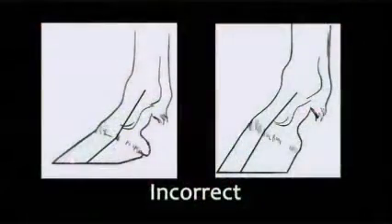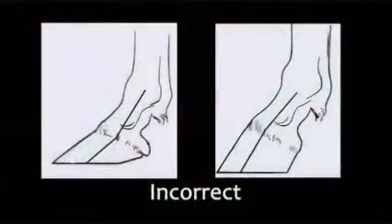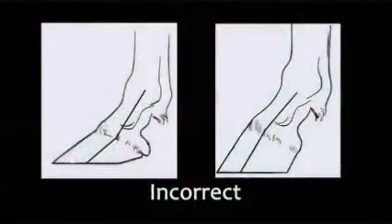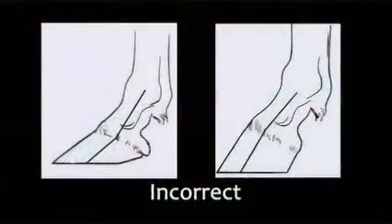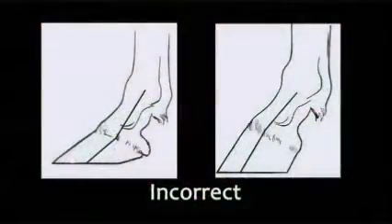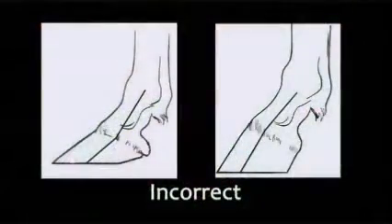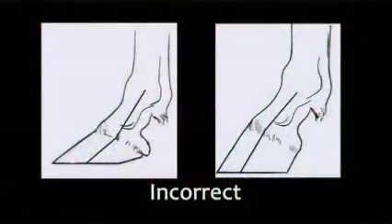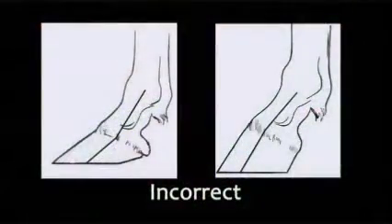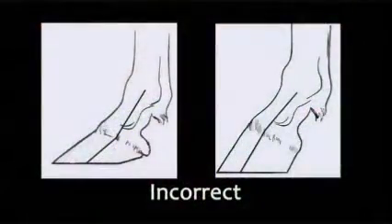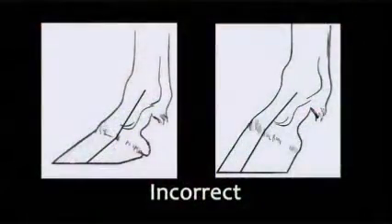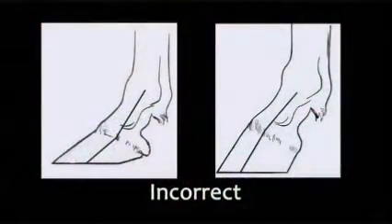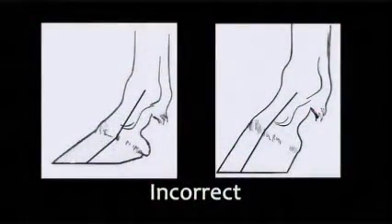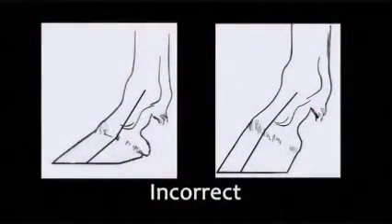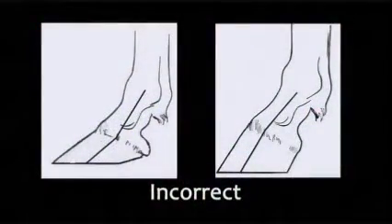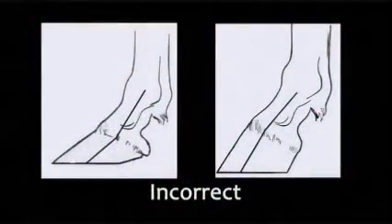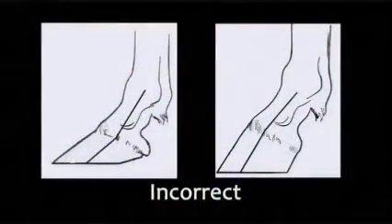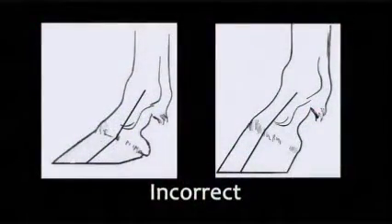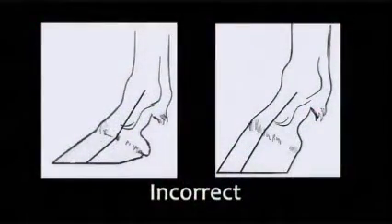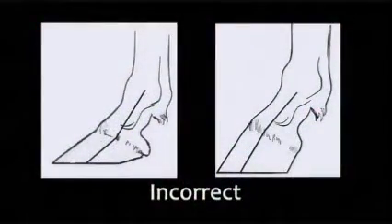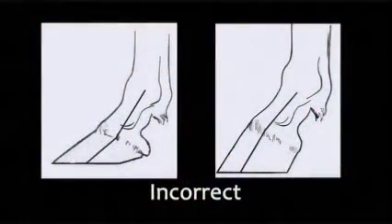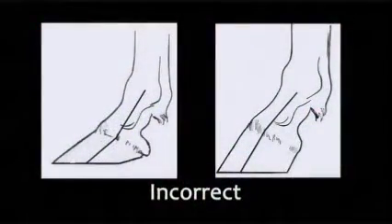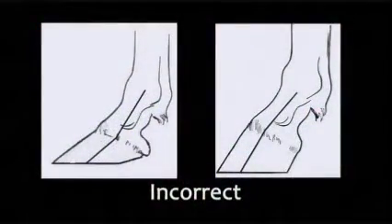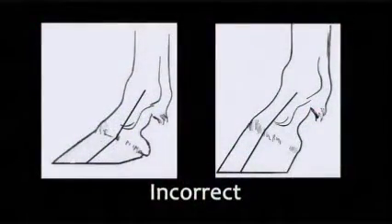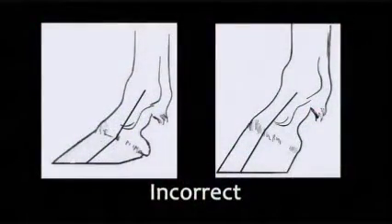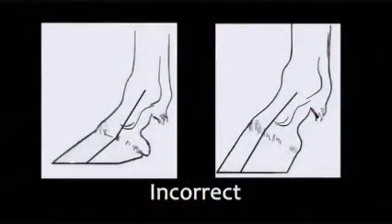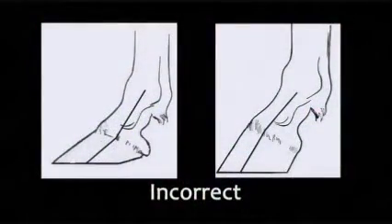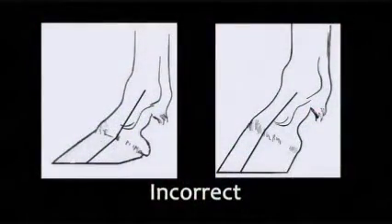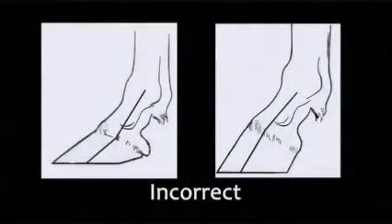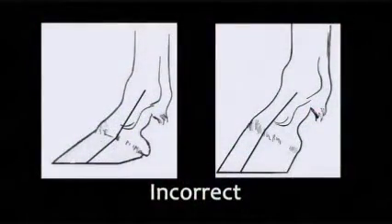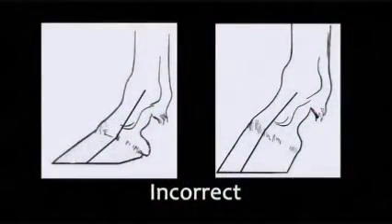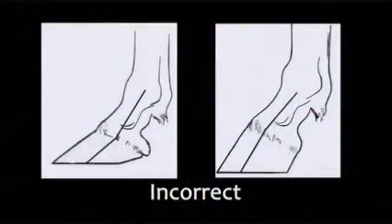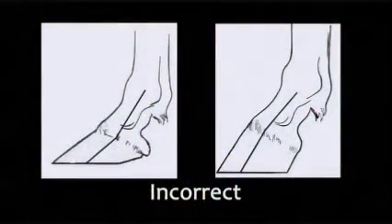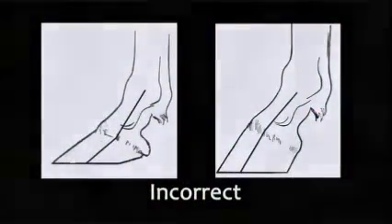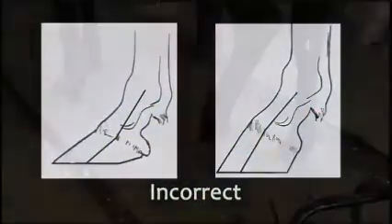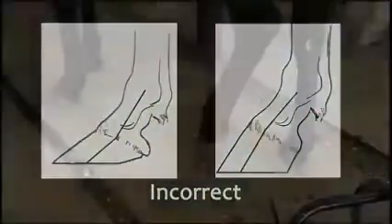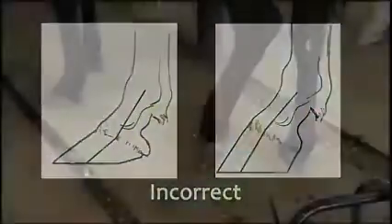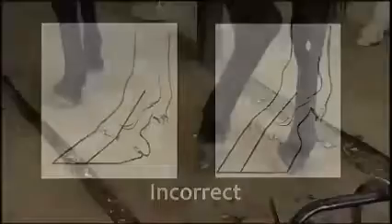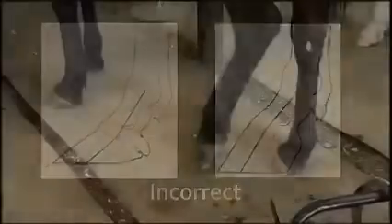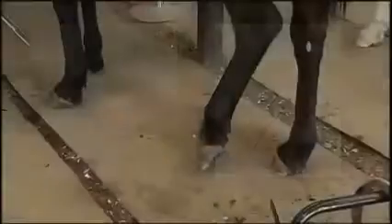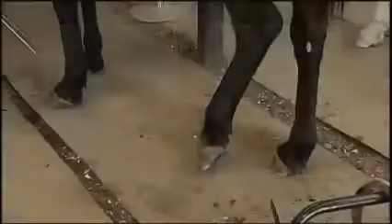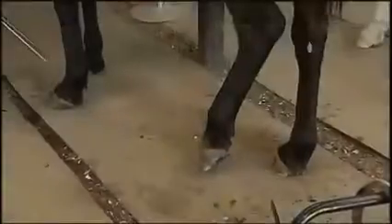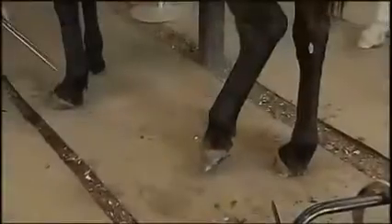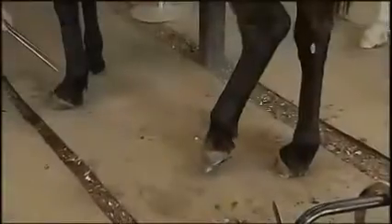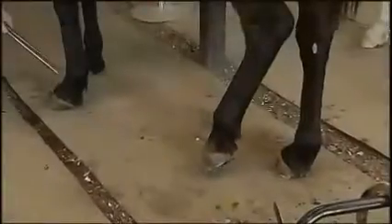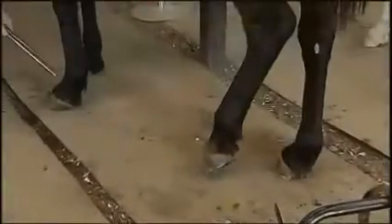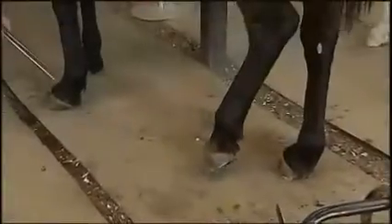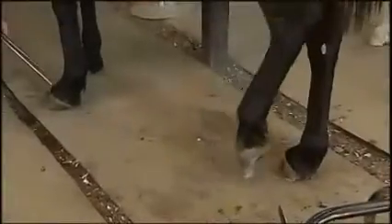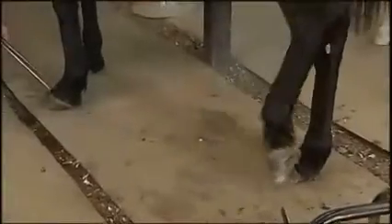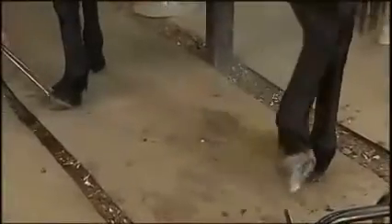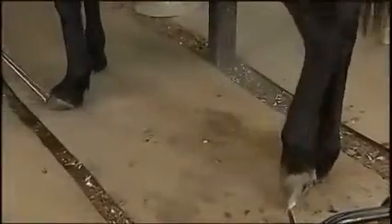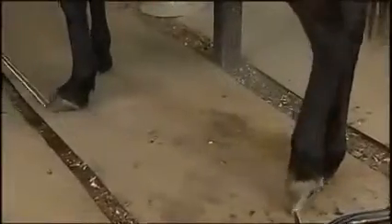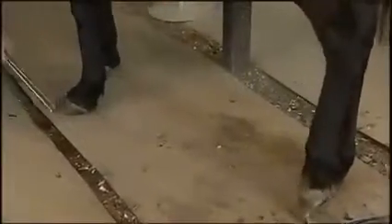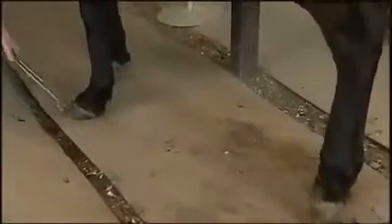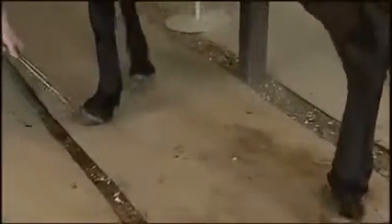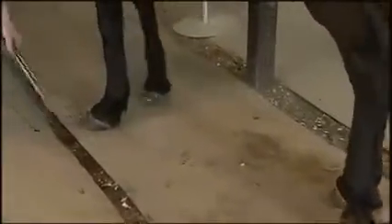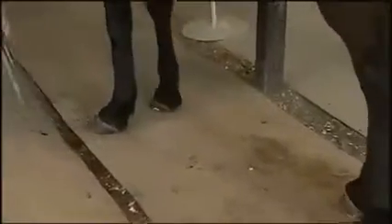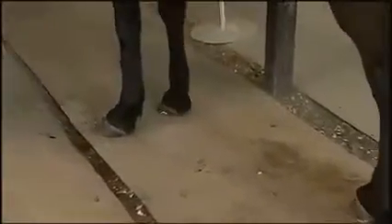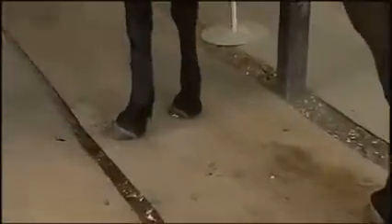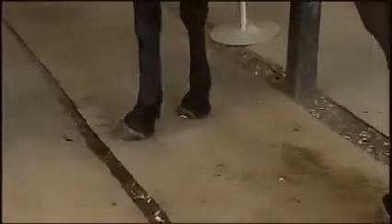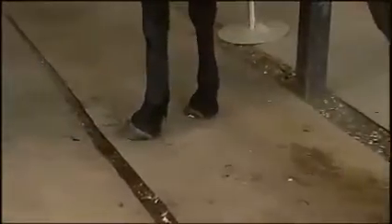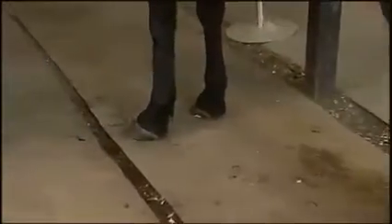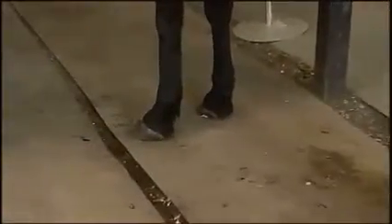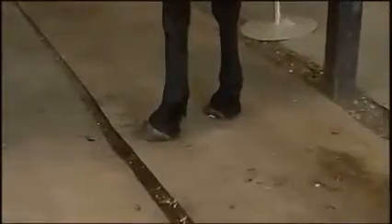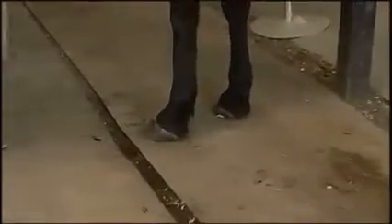That's this axis of the pastern and the hoof. You can see it on the front foot here — a nice straight hoof-pastern axis.